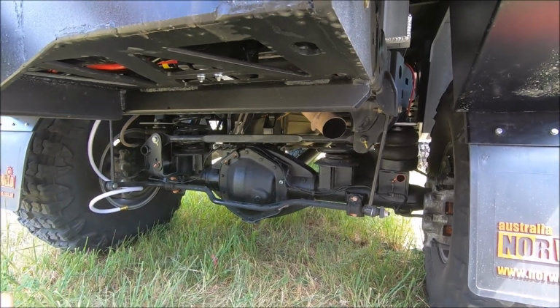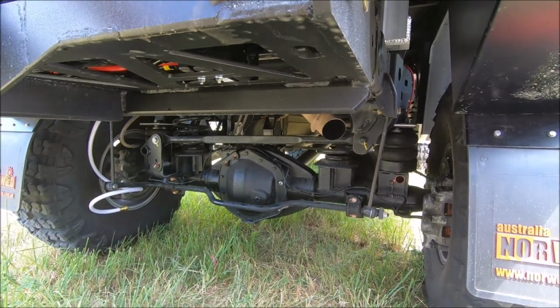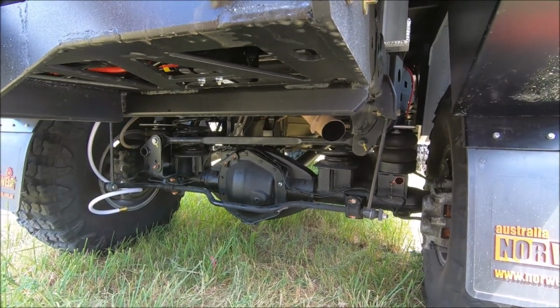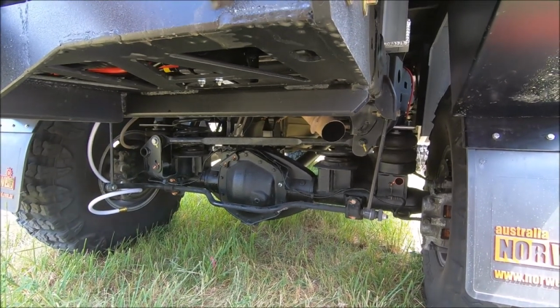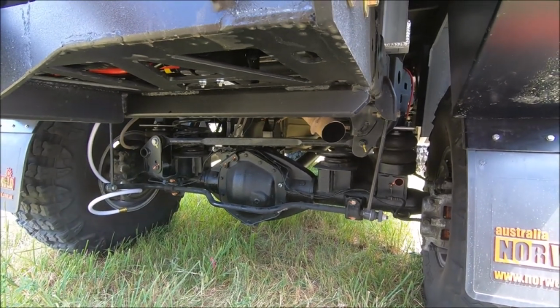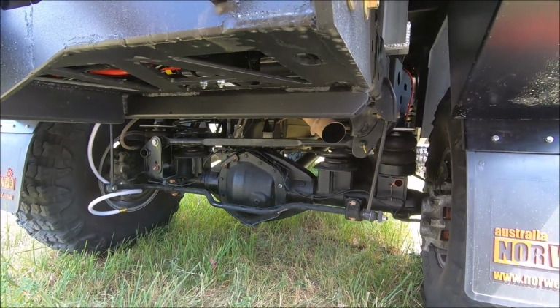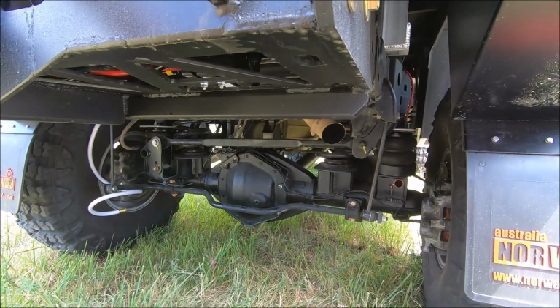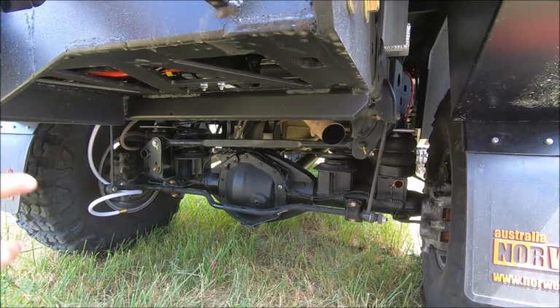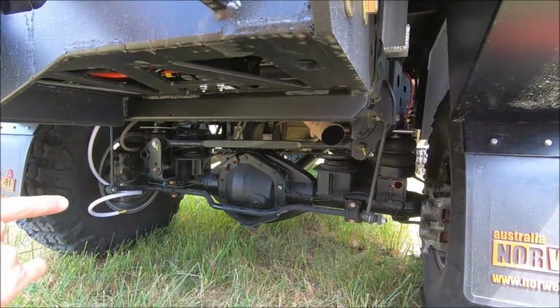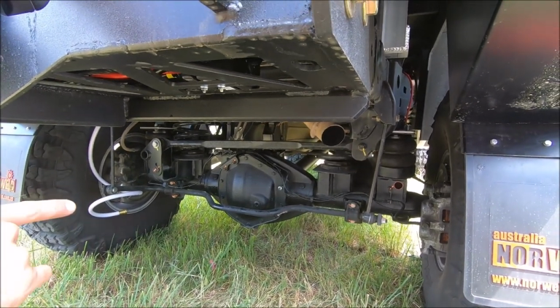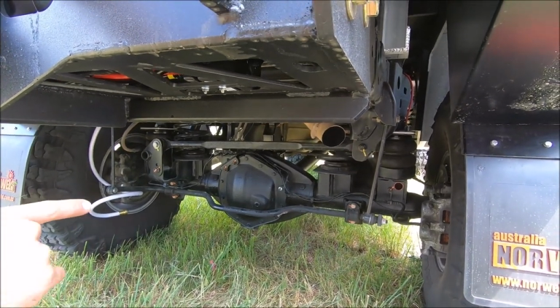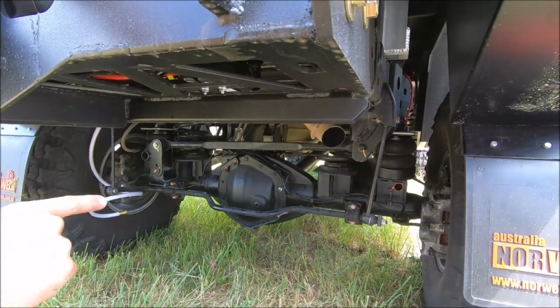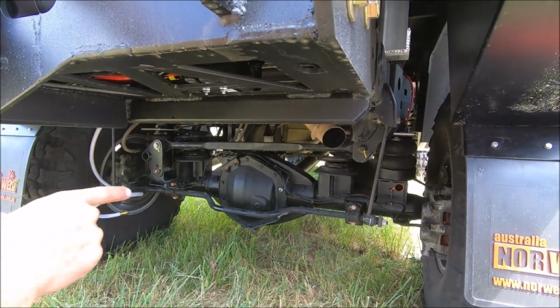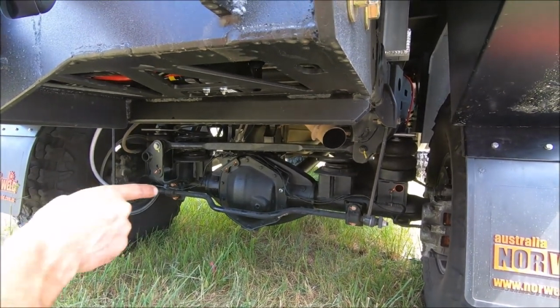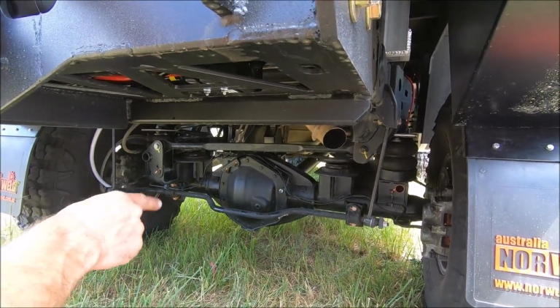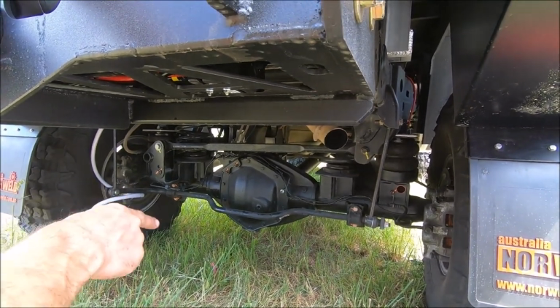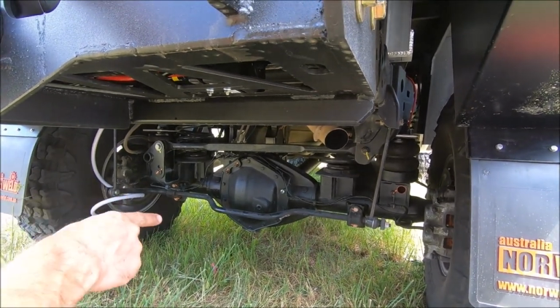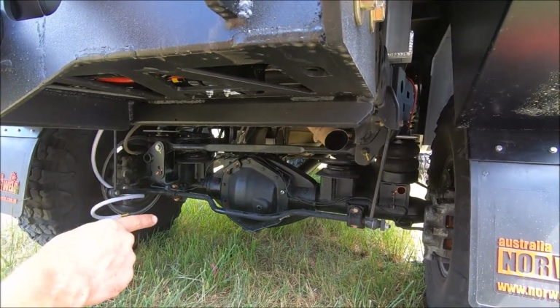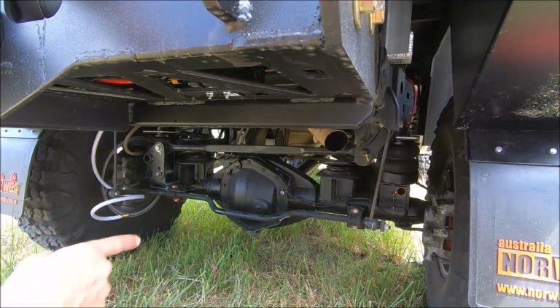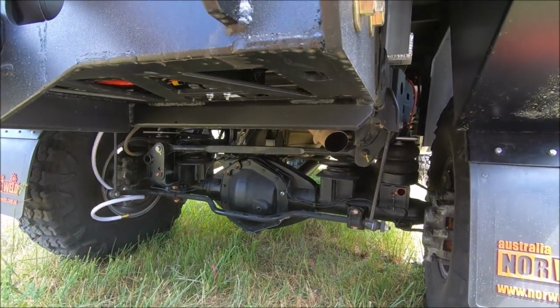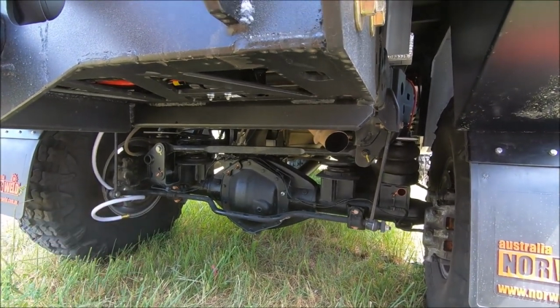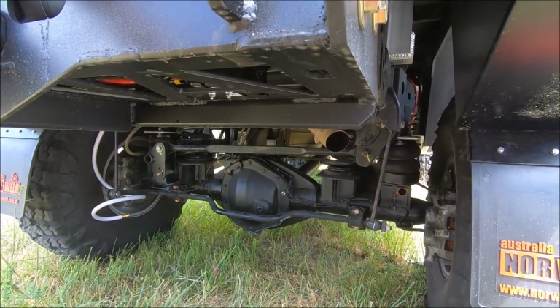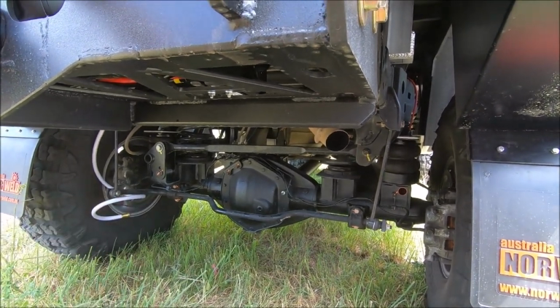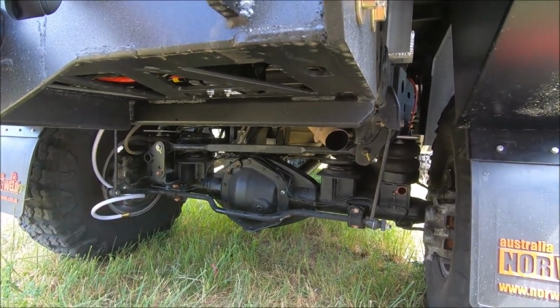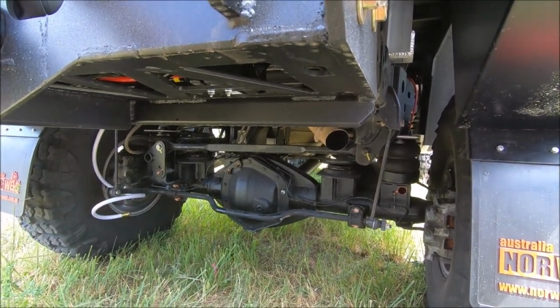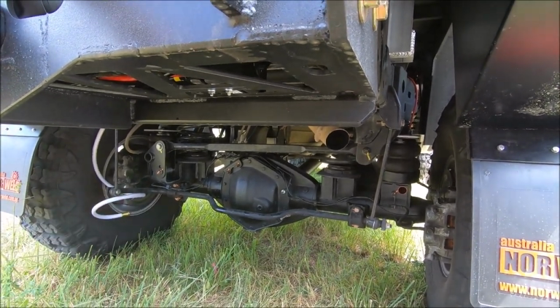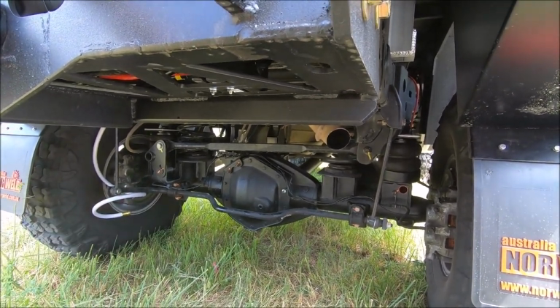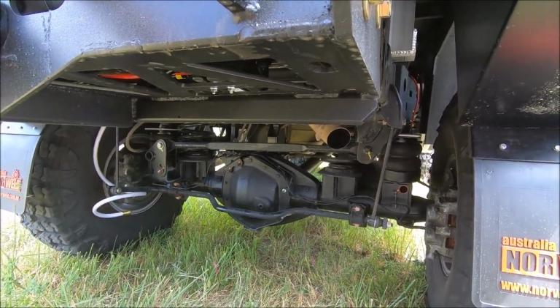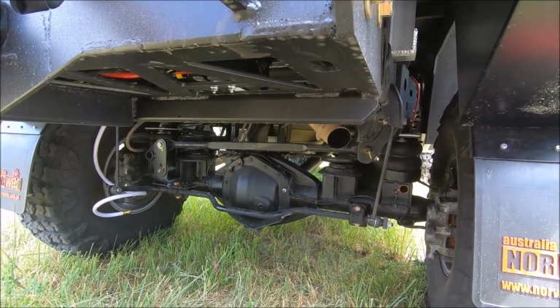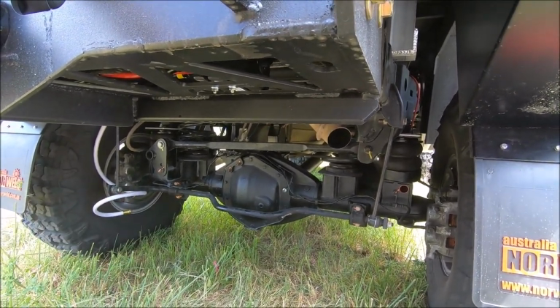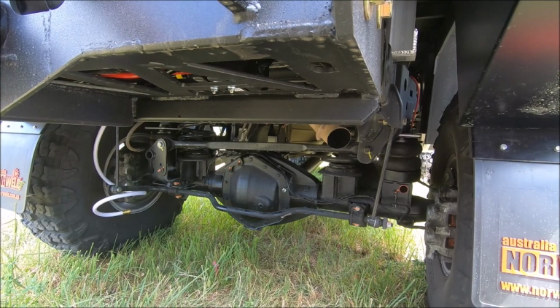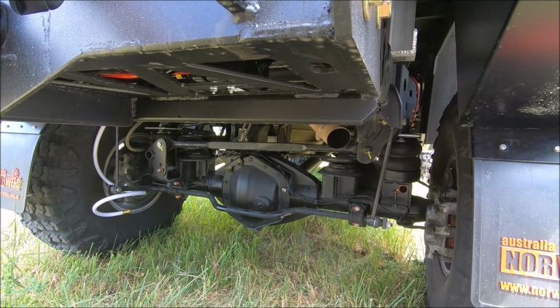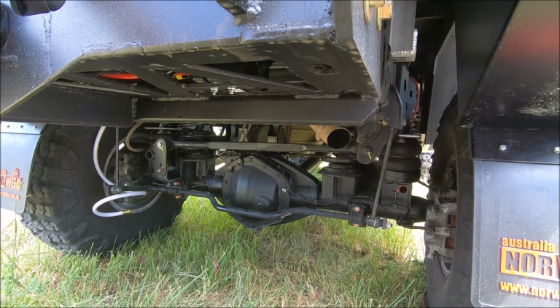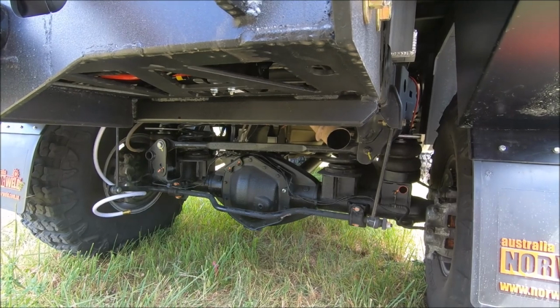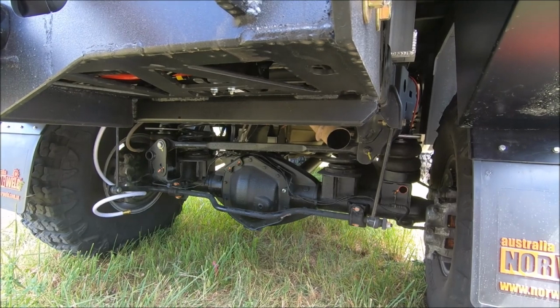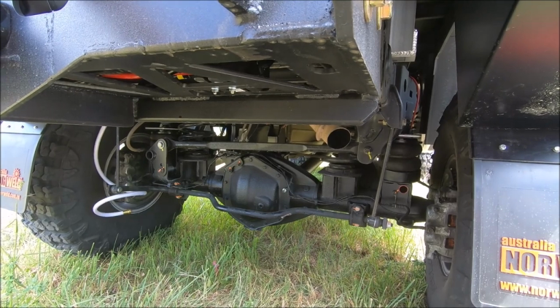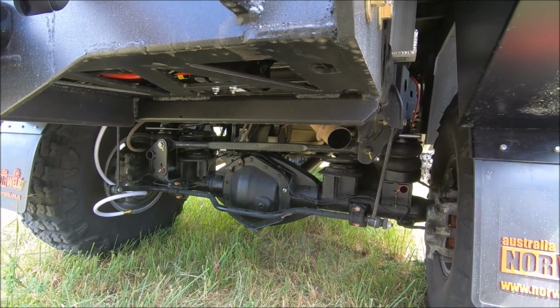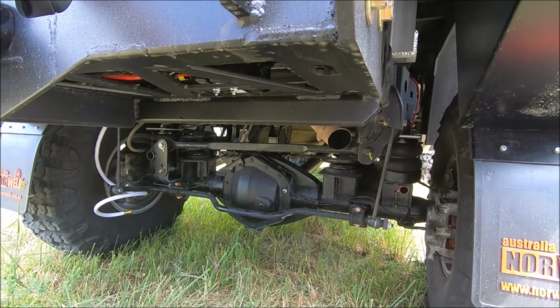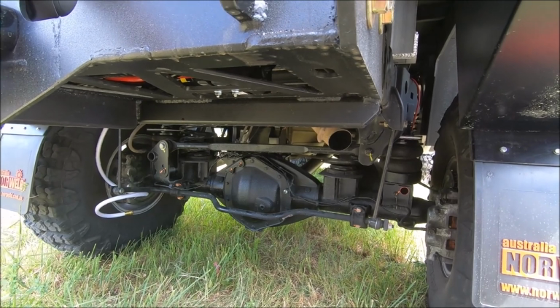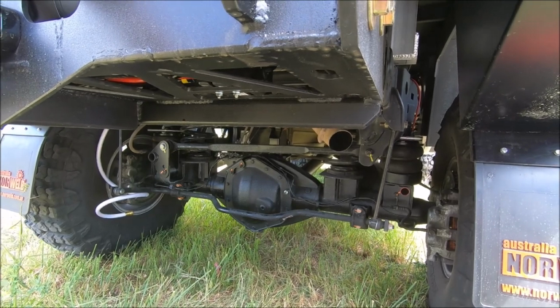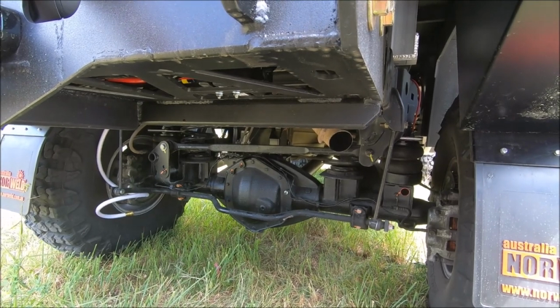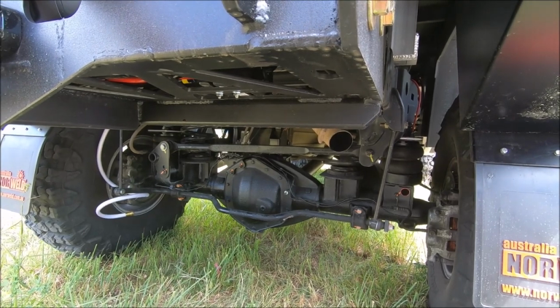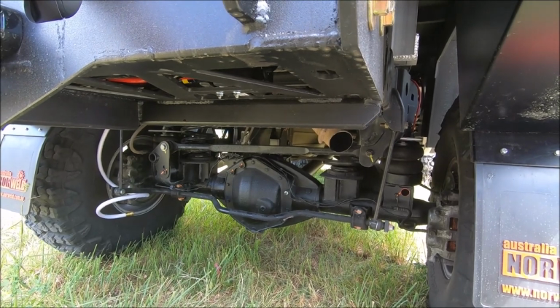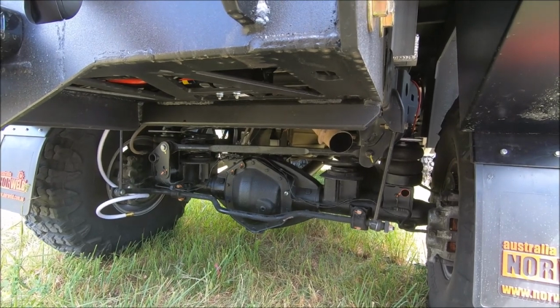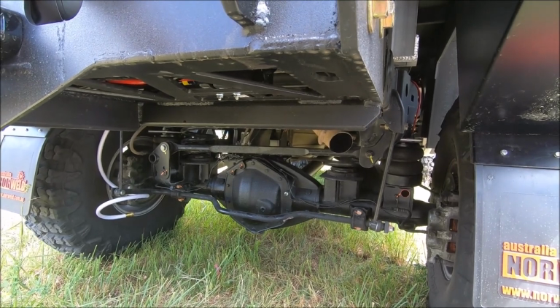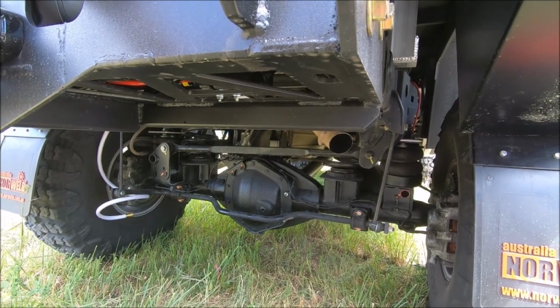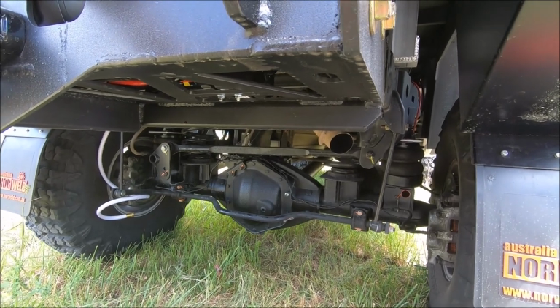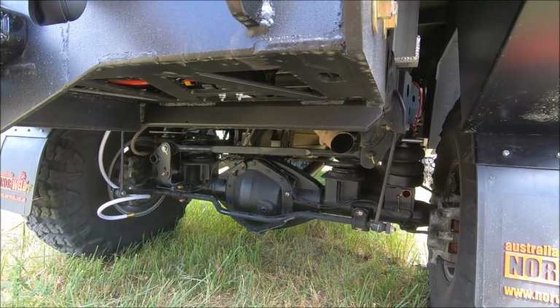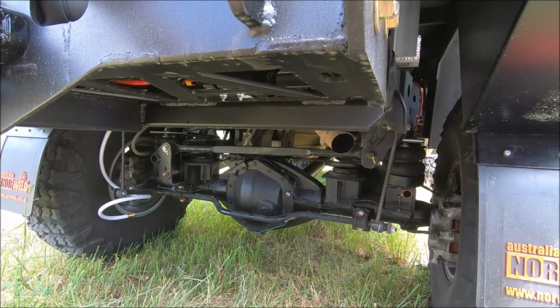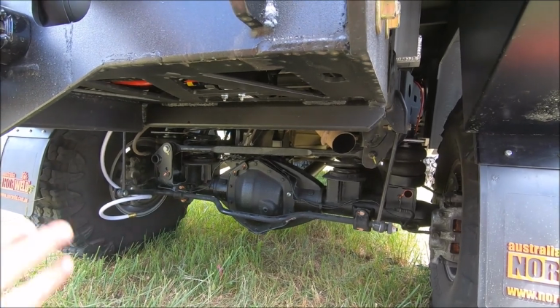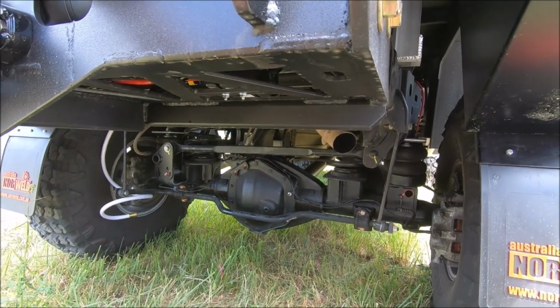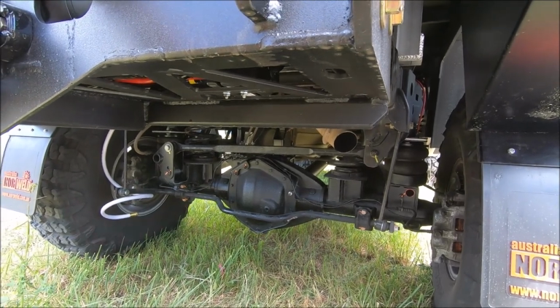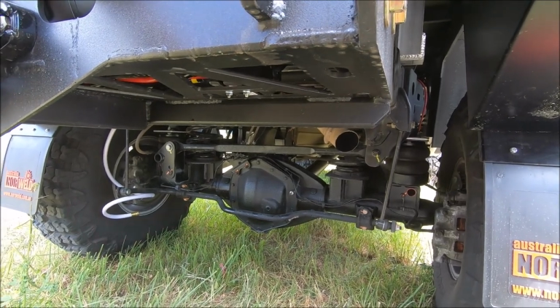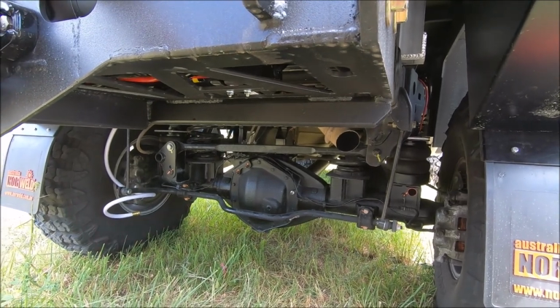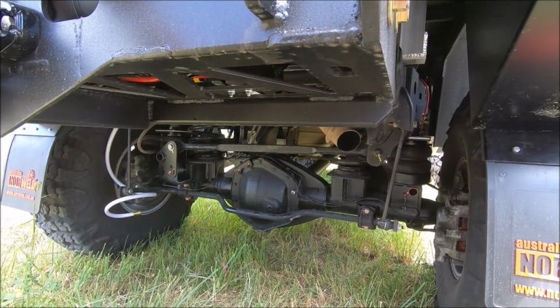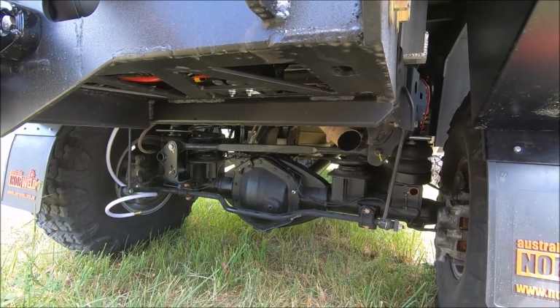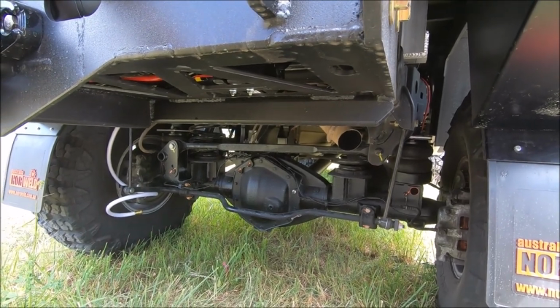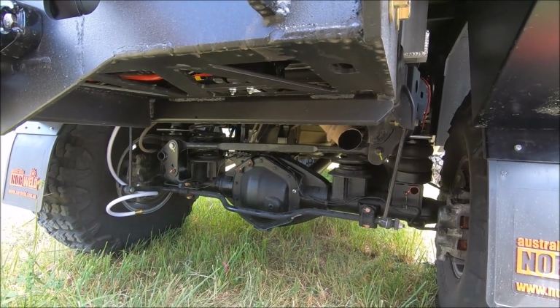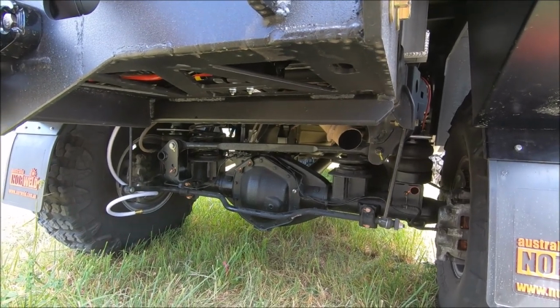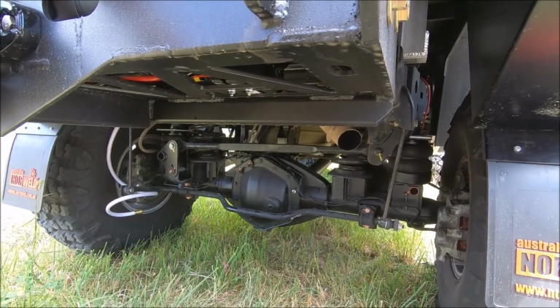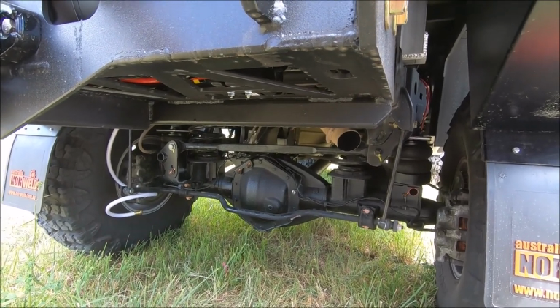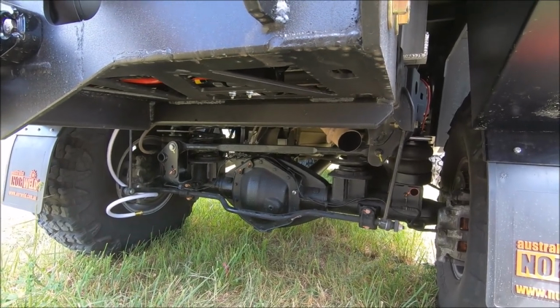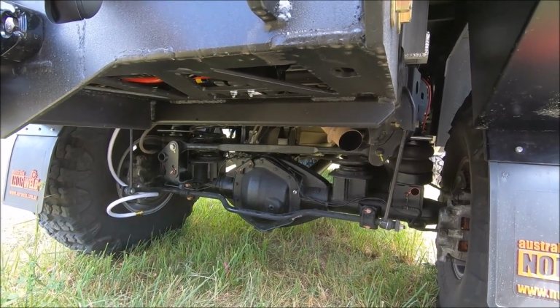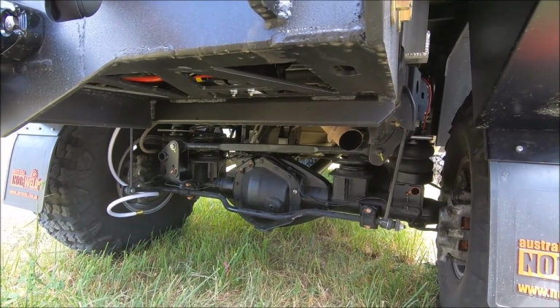Future plans are to upgrade the gears and install ARB air lockers. Right now we're just running stock gear ratios and stock differentials.